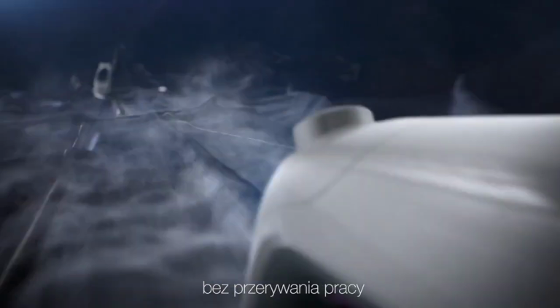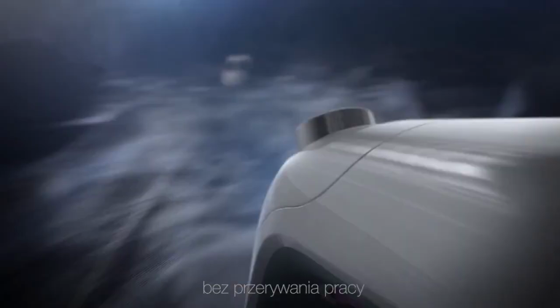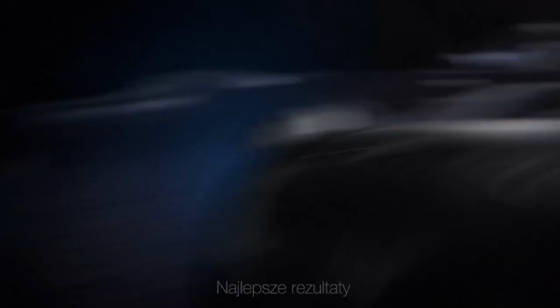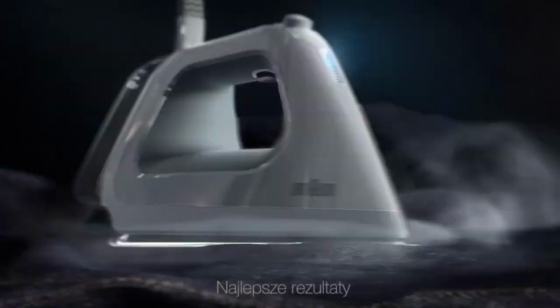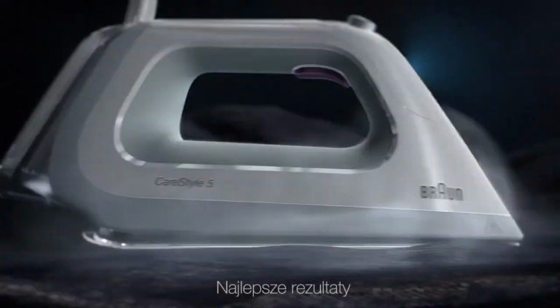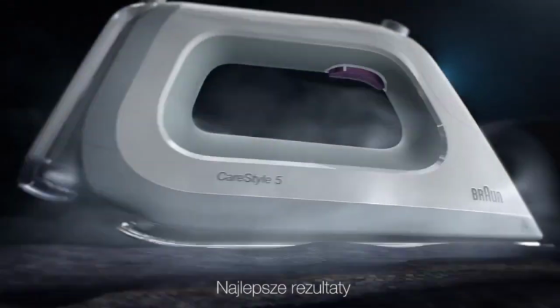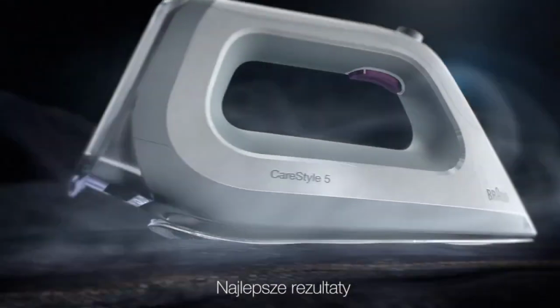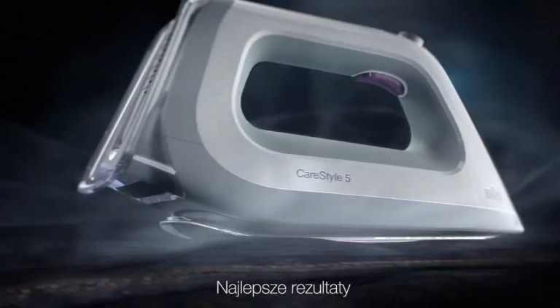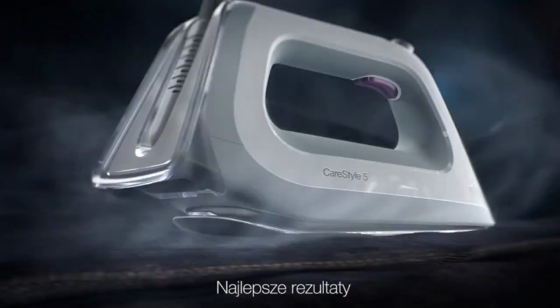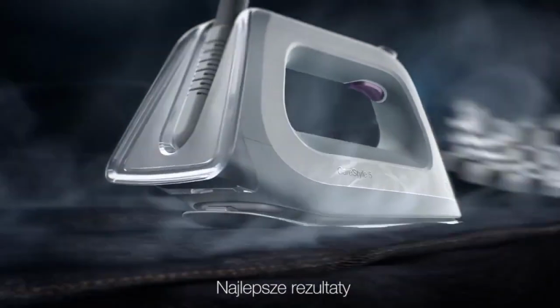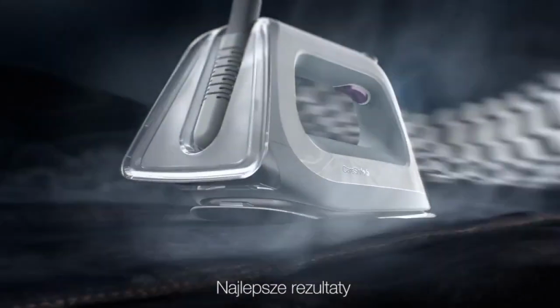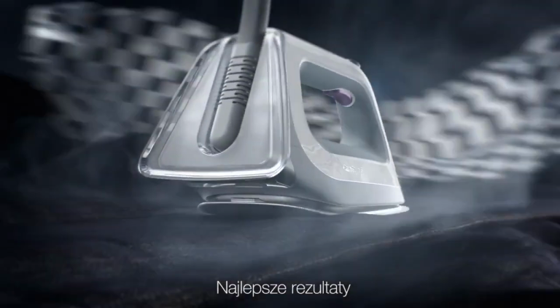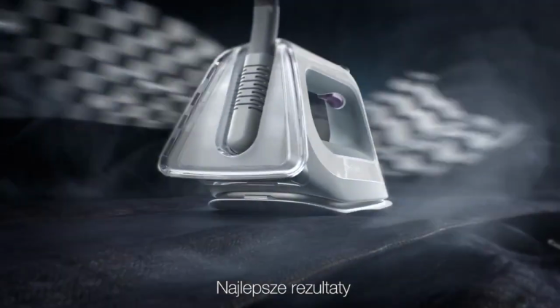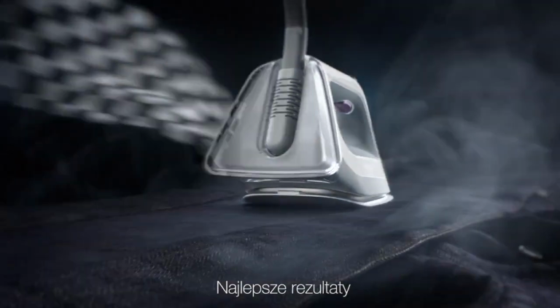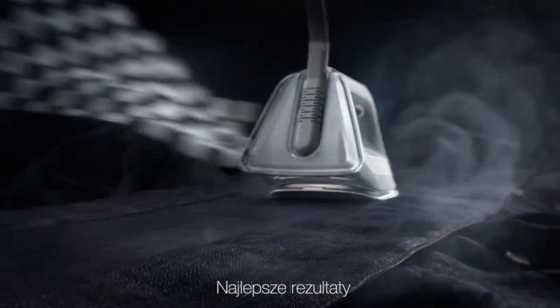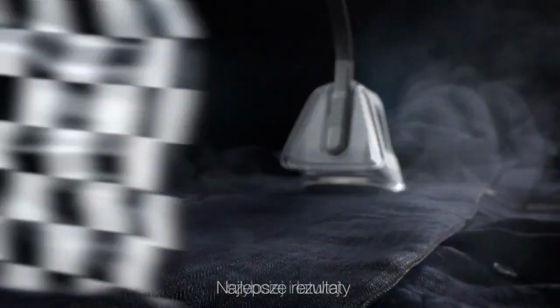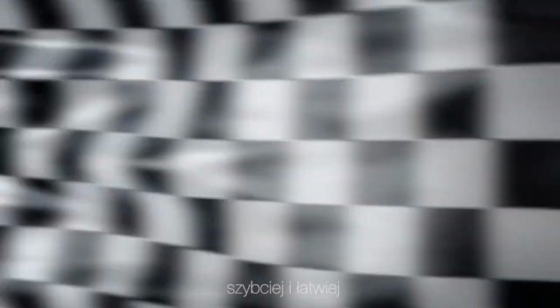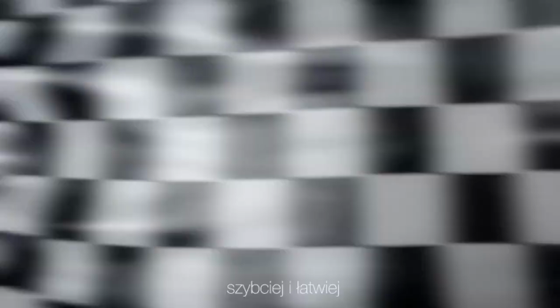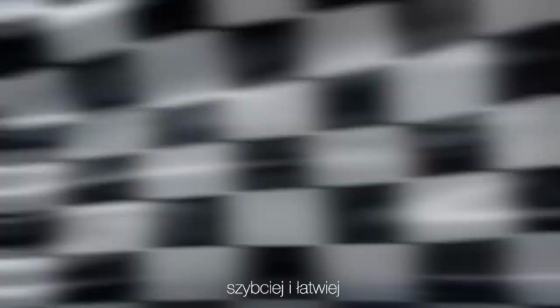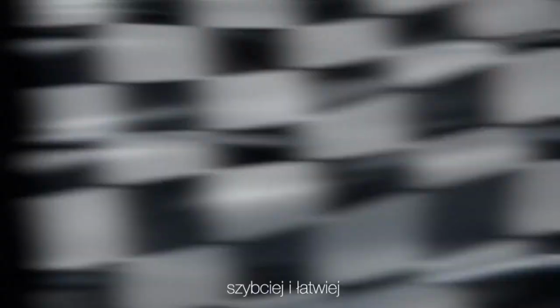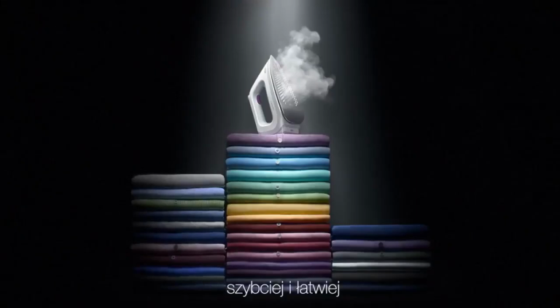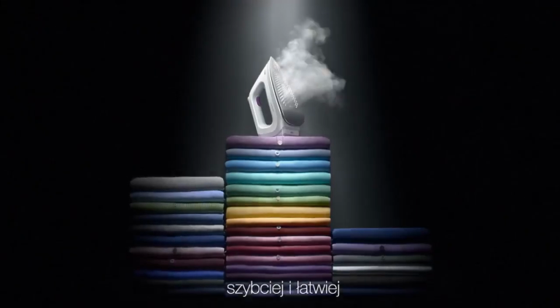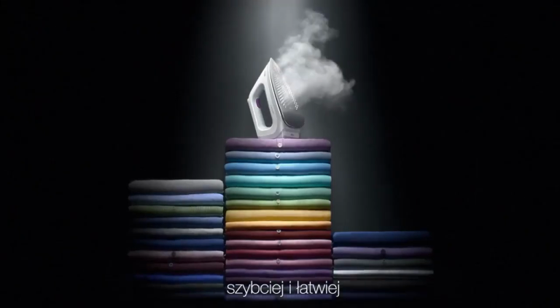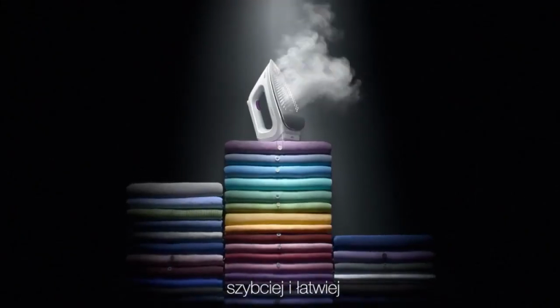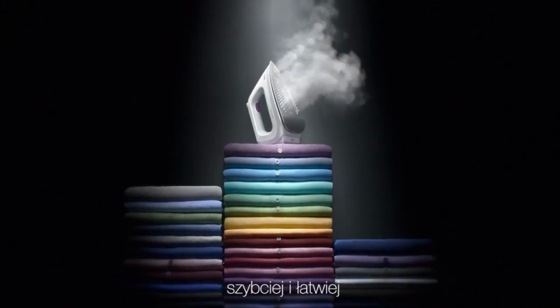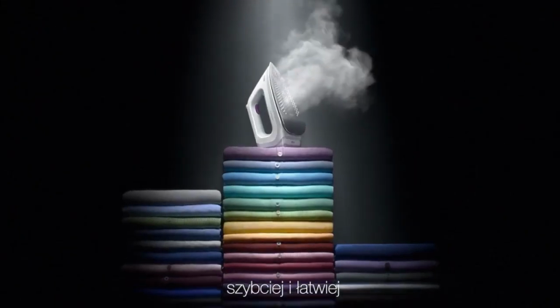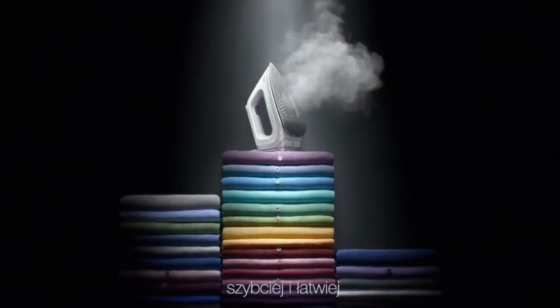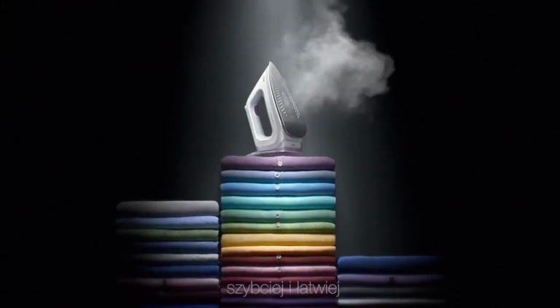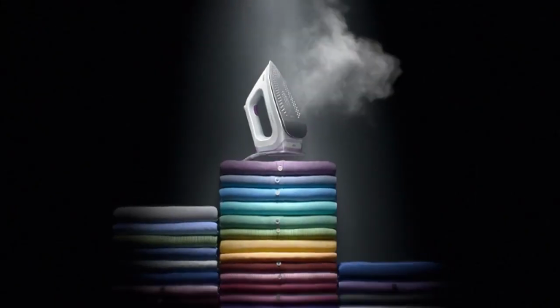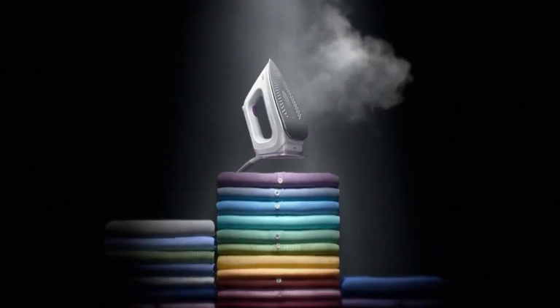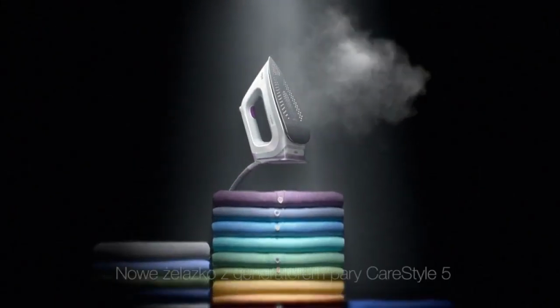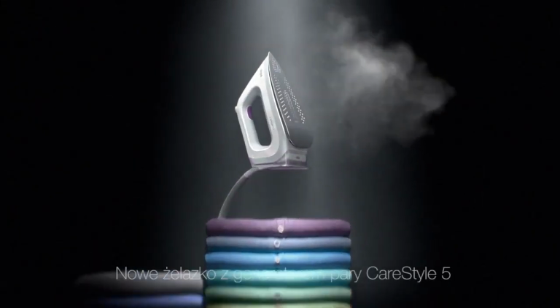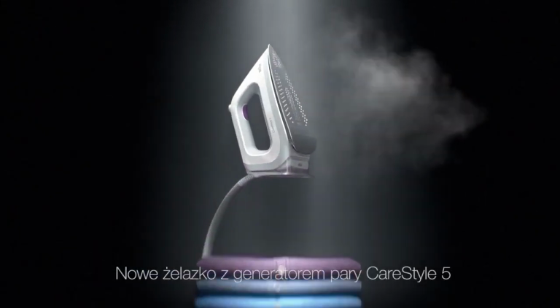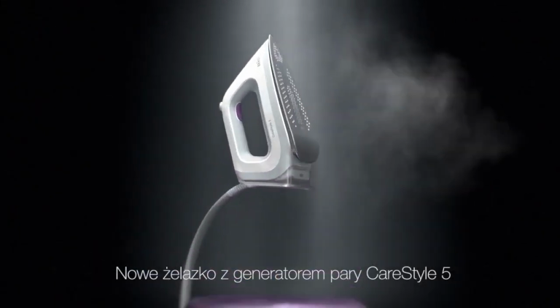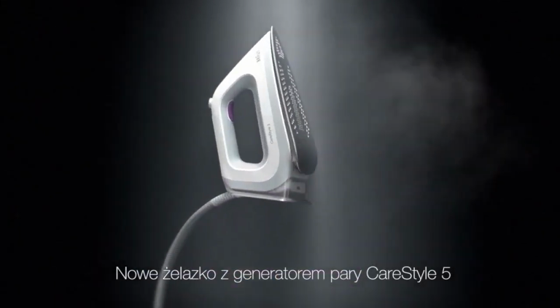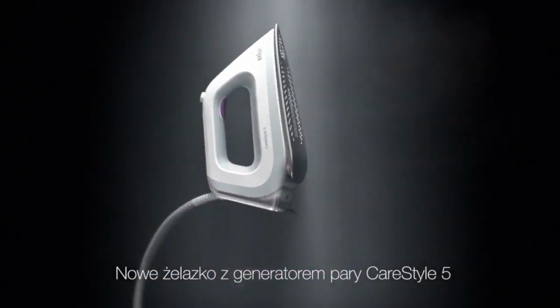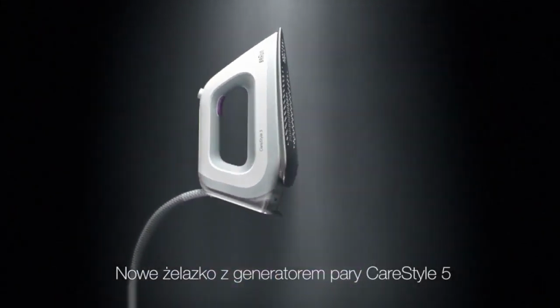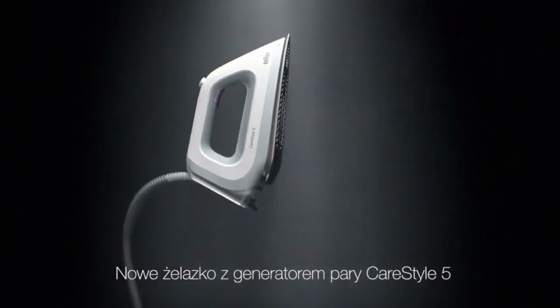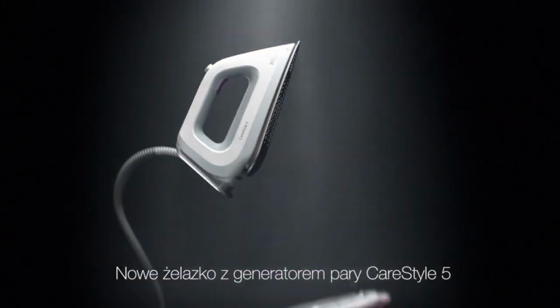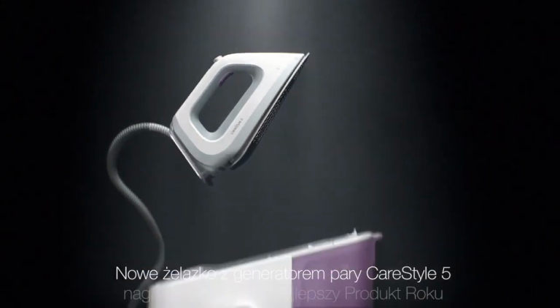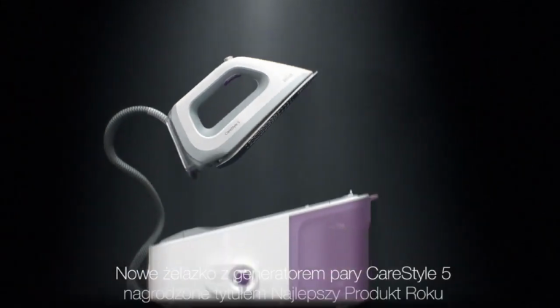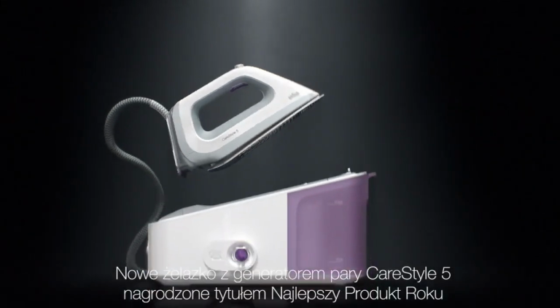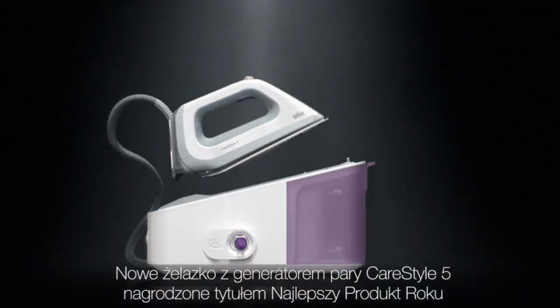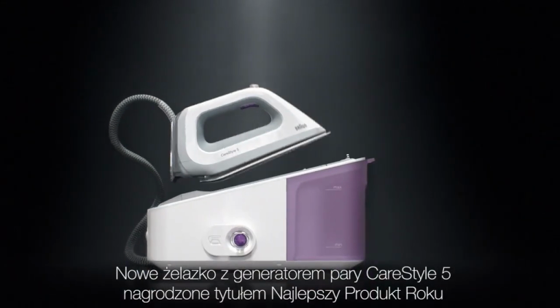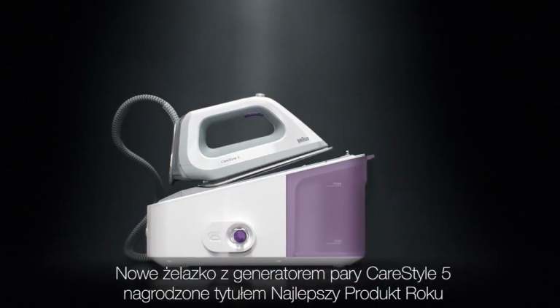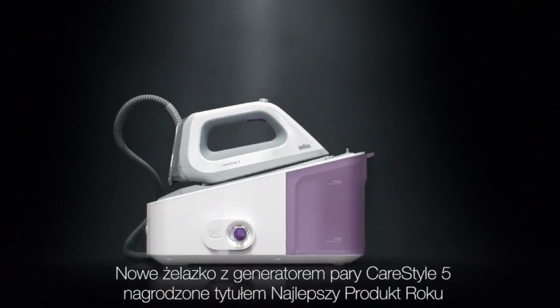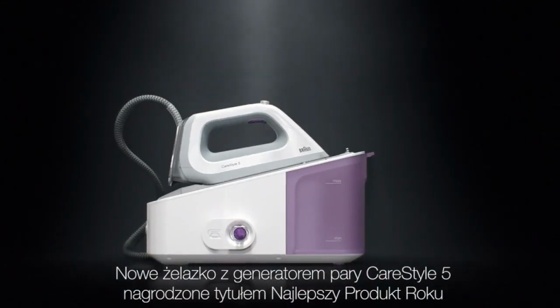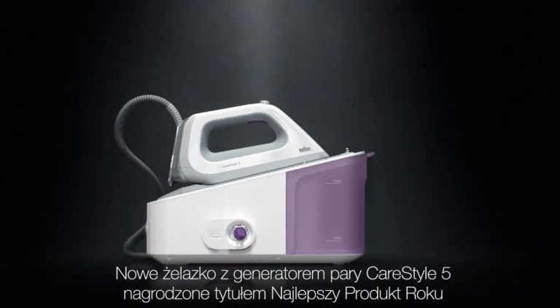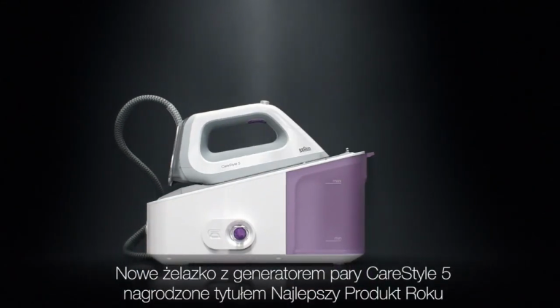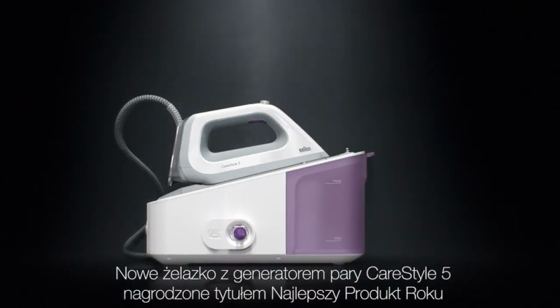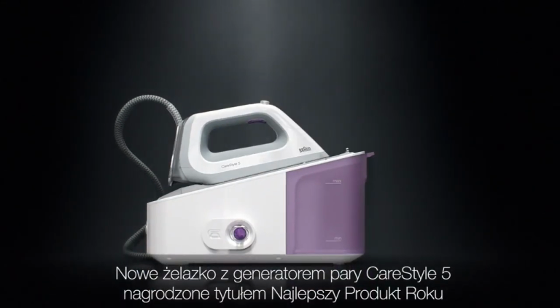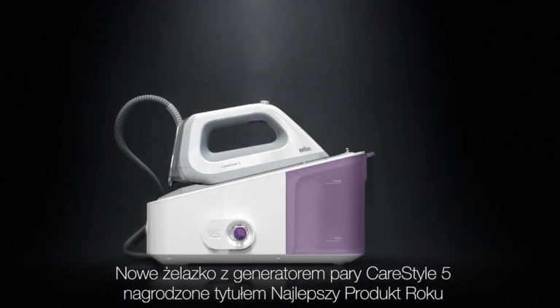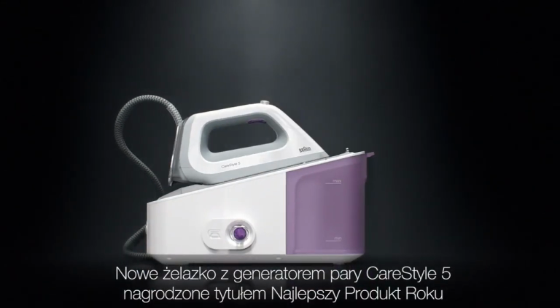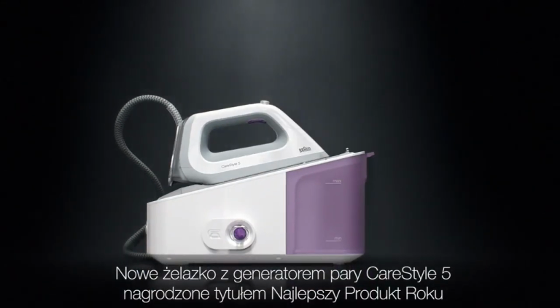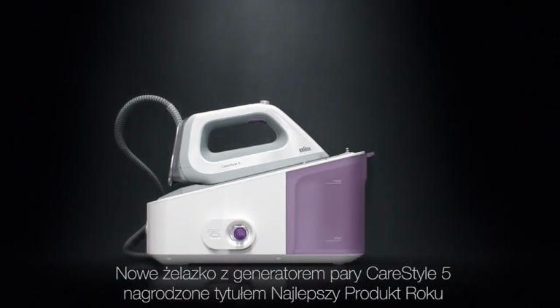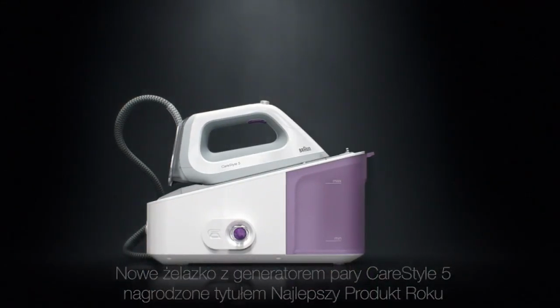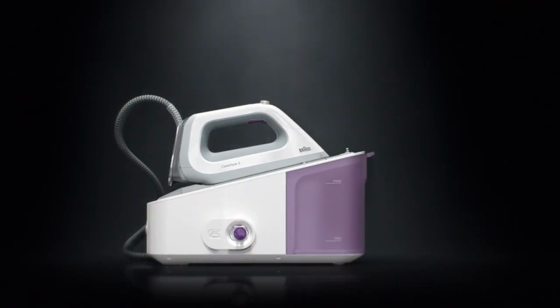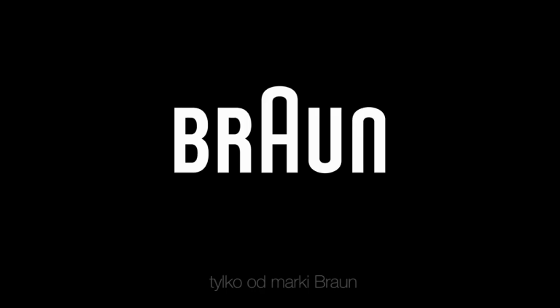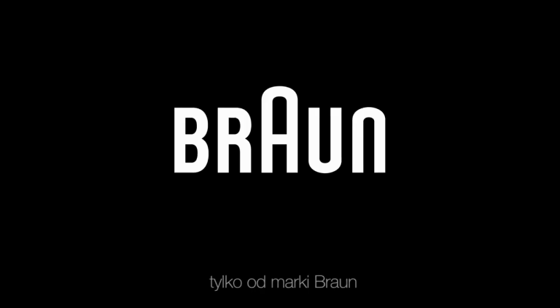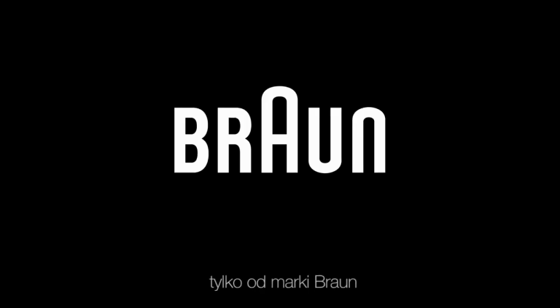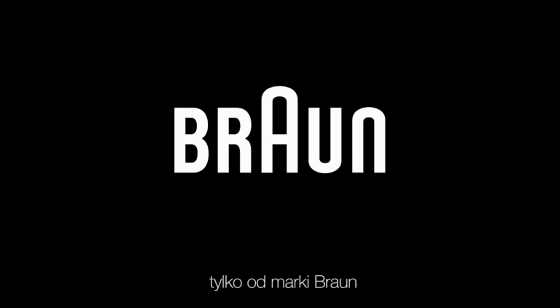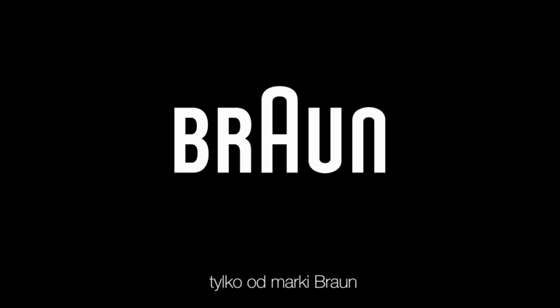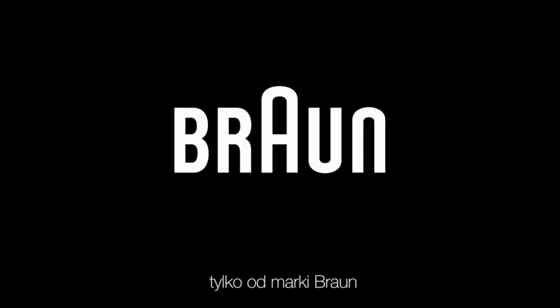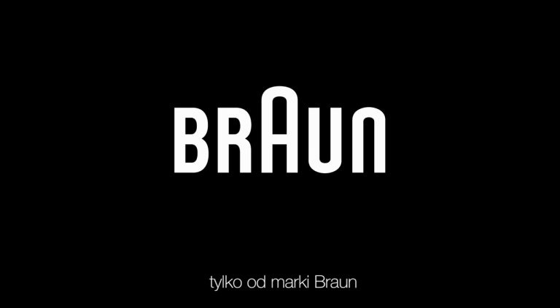For top results, faster and easier. The new CareStyle 5 ironing system — awarded best product — only from Braun.